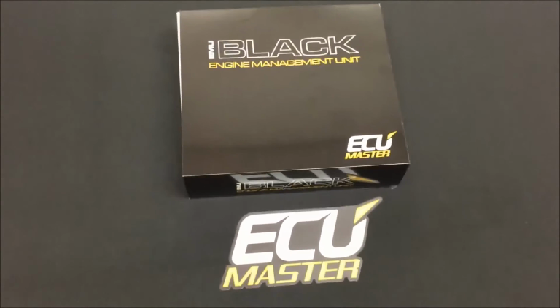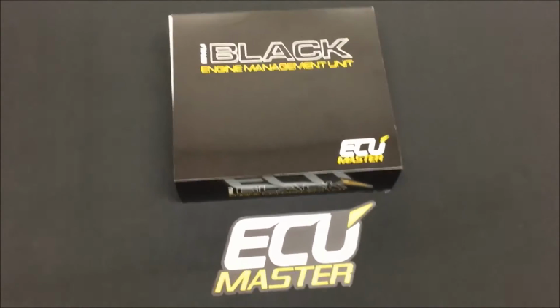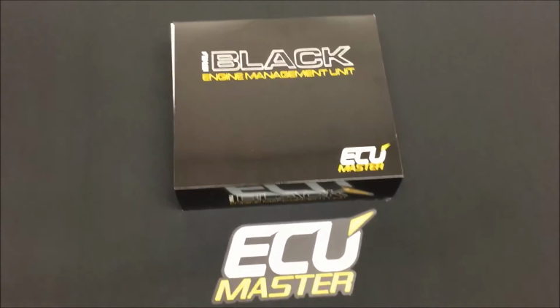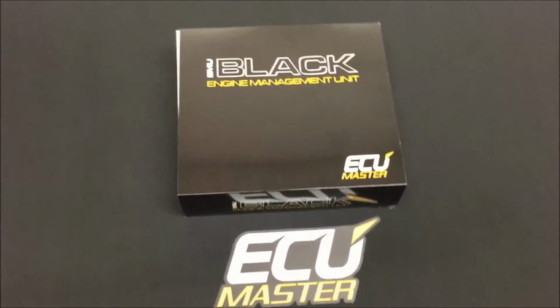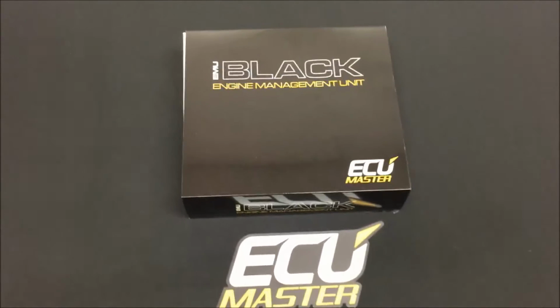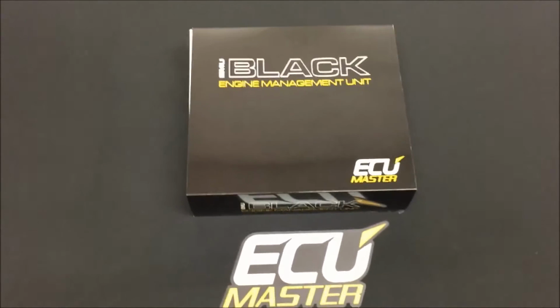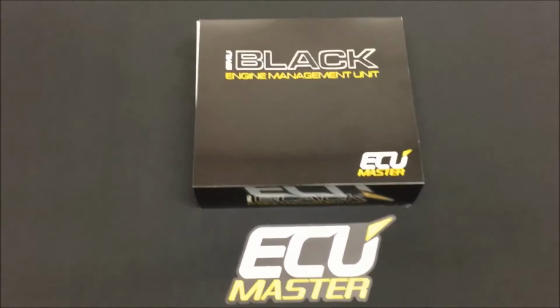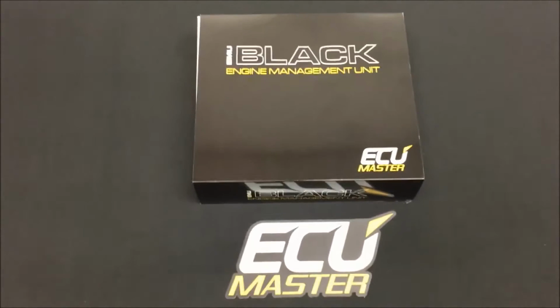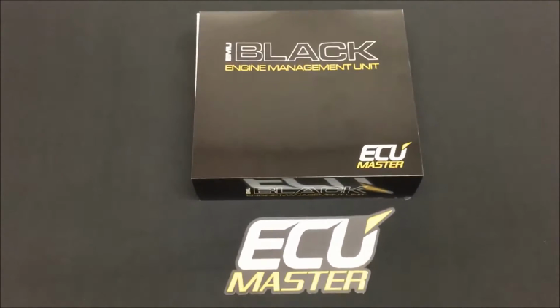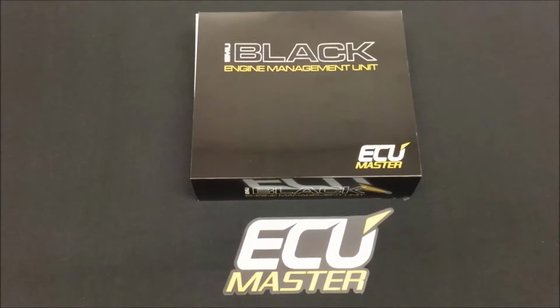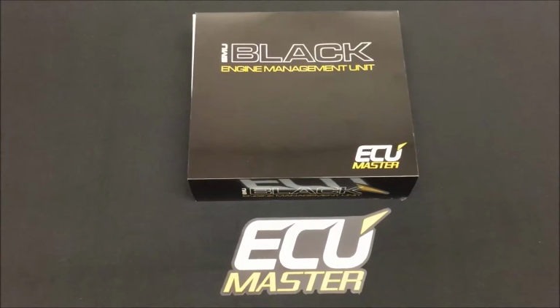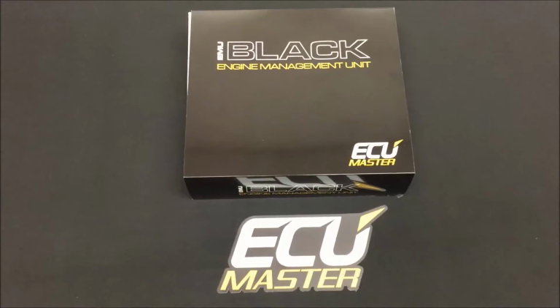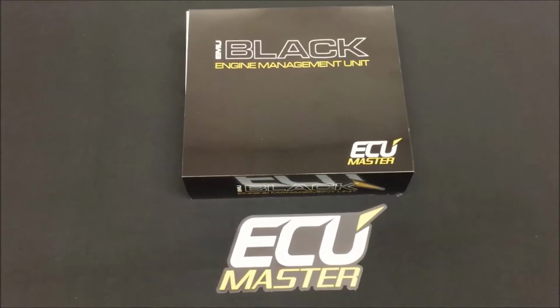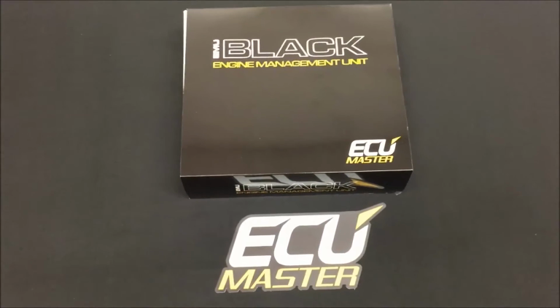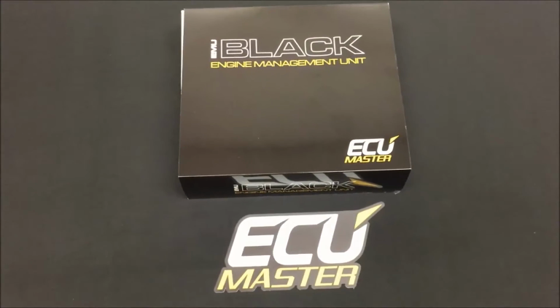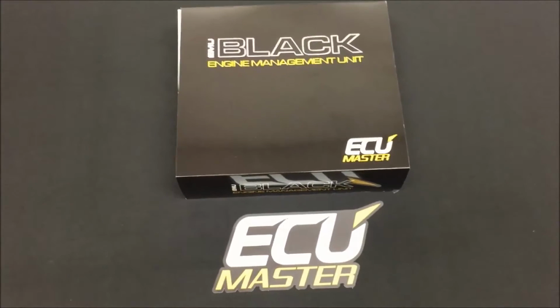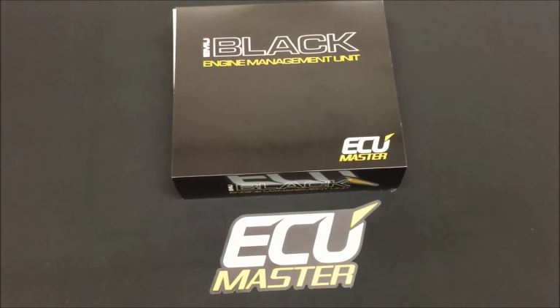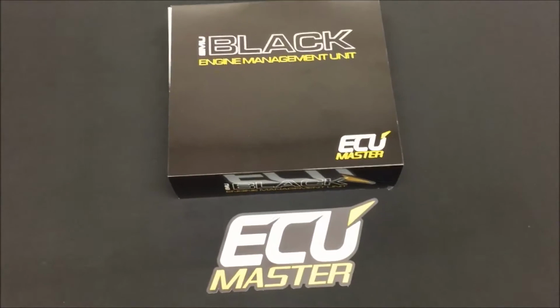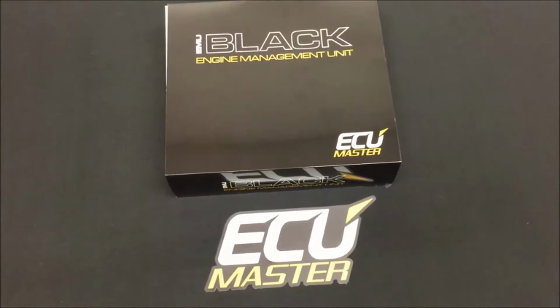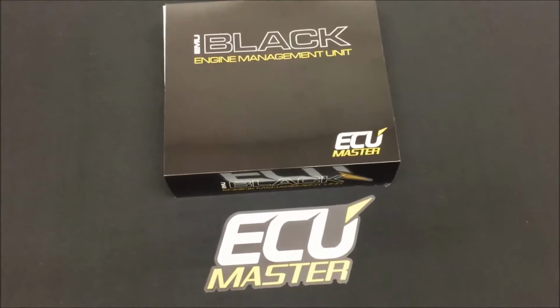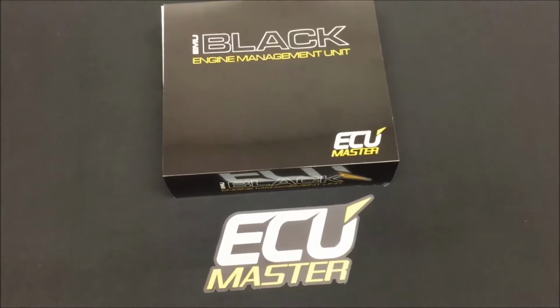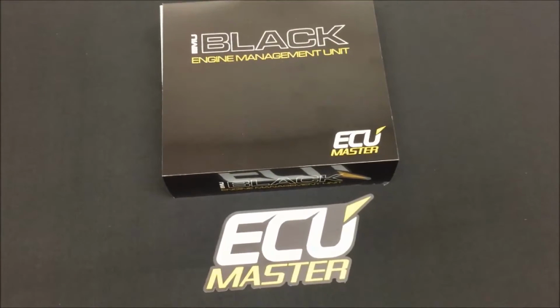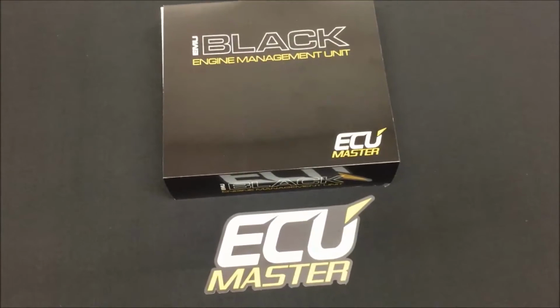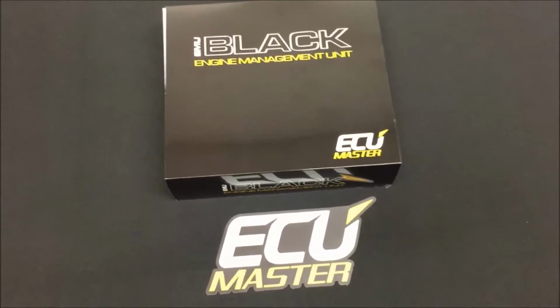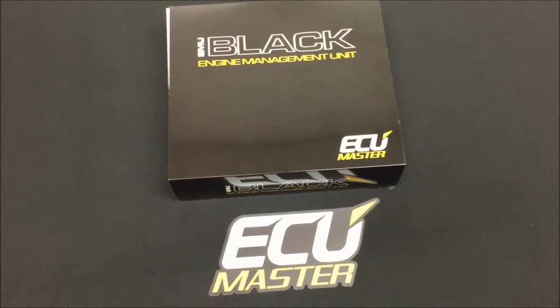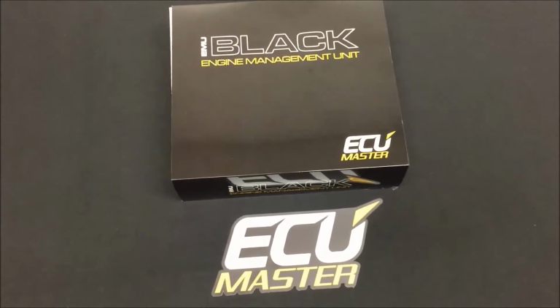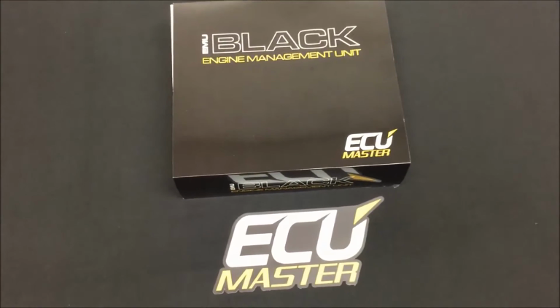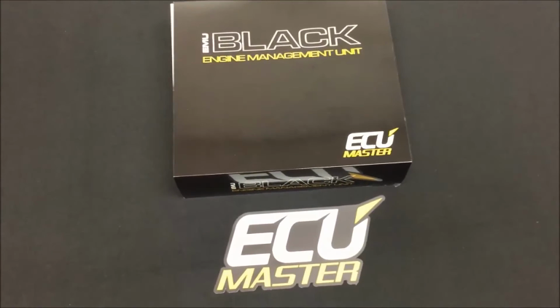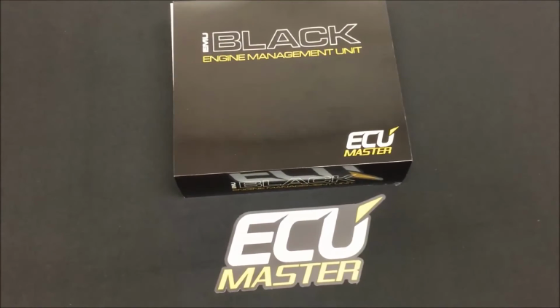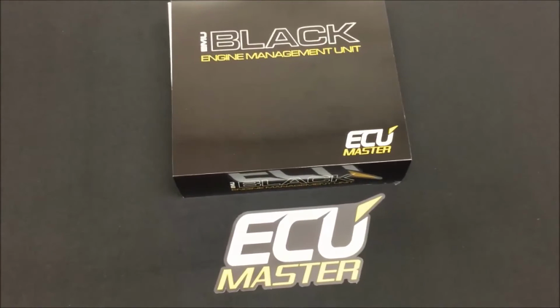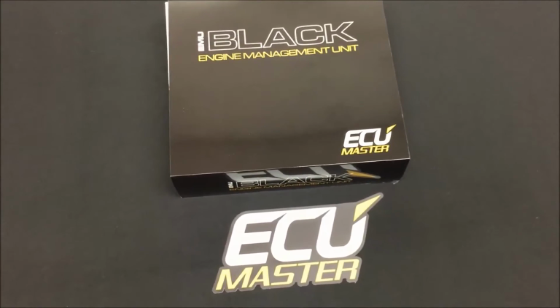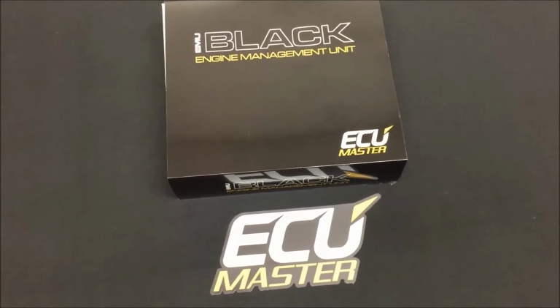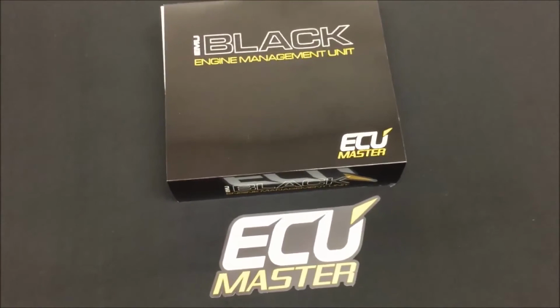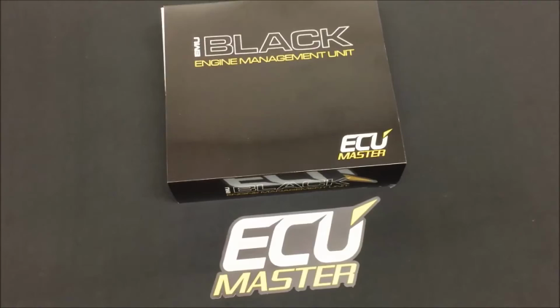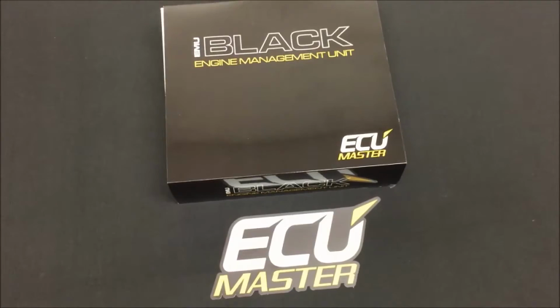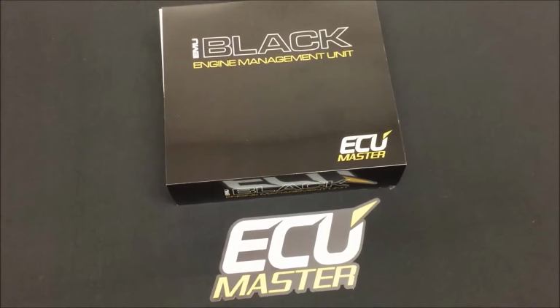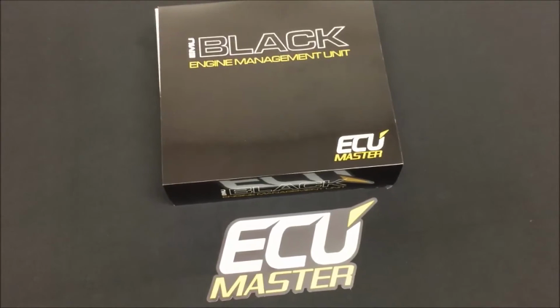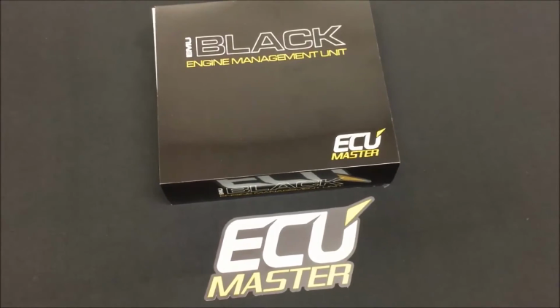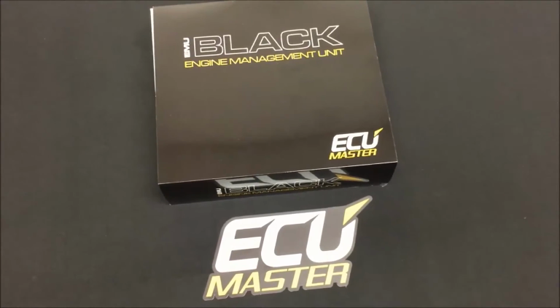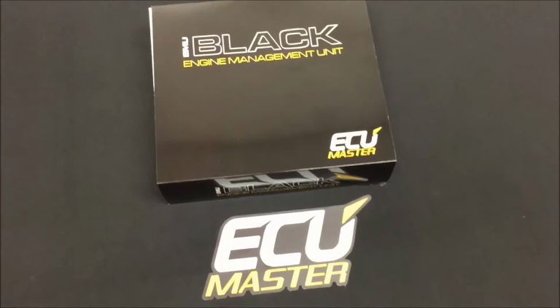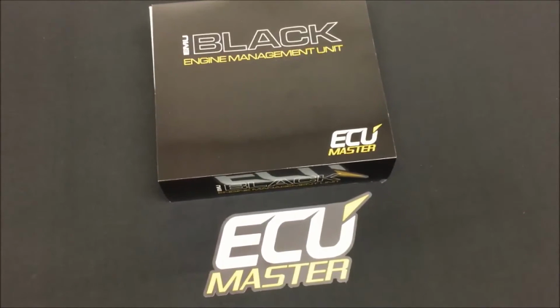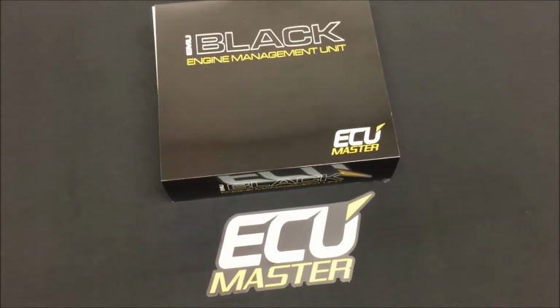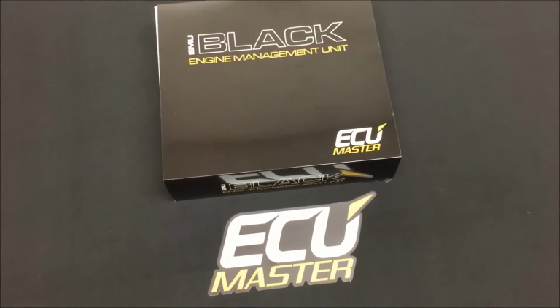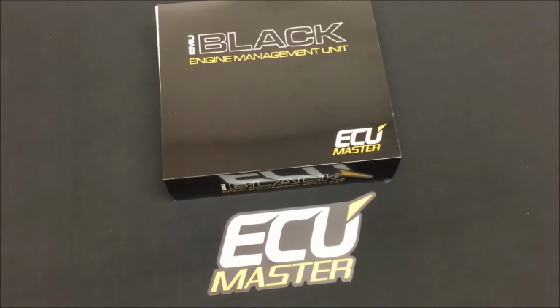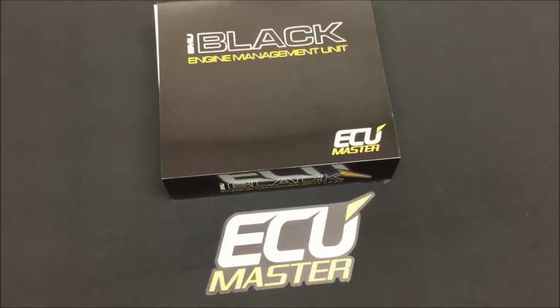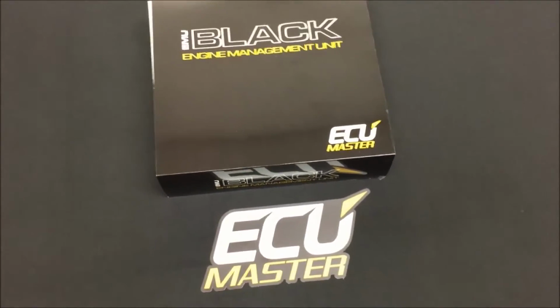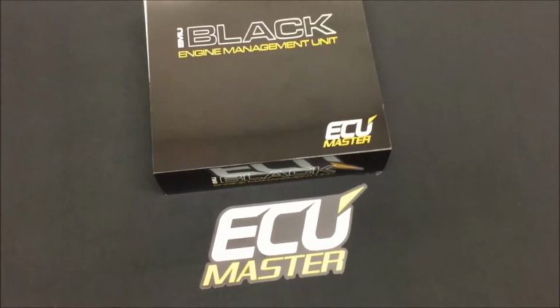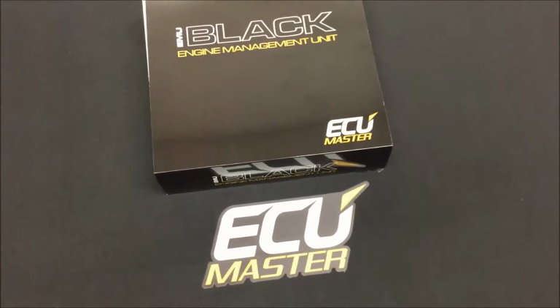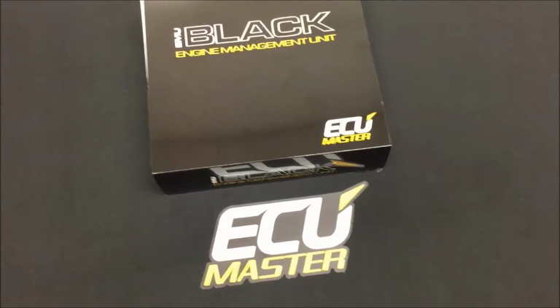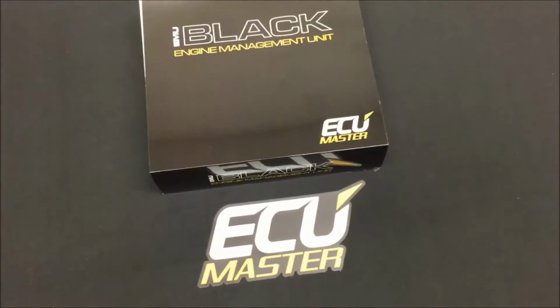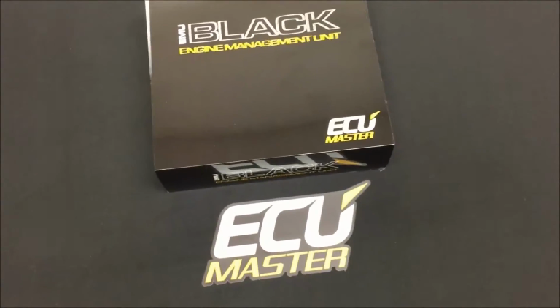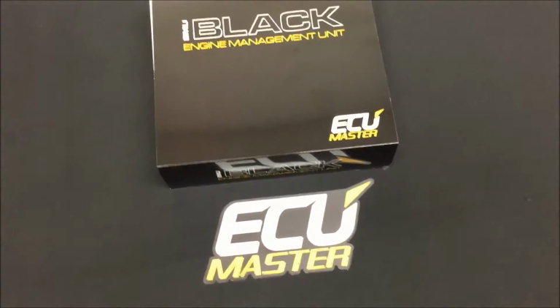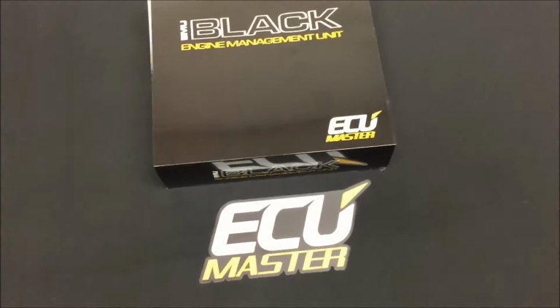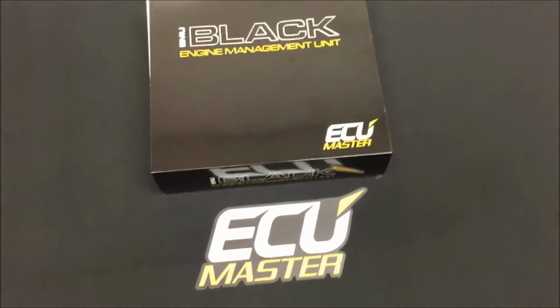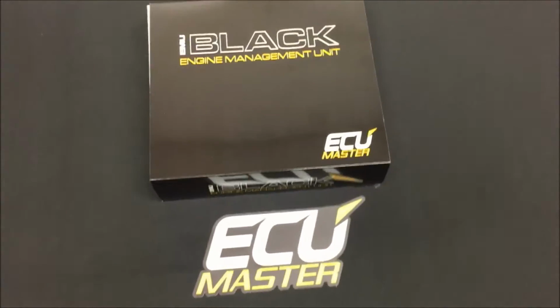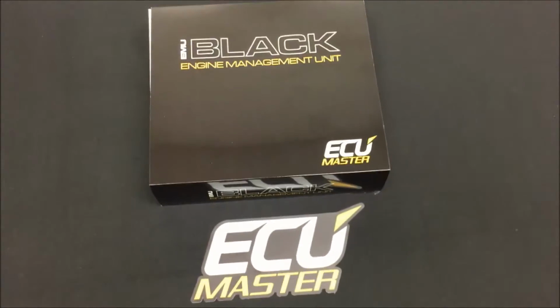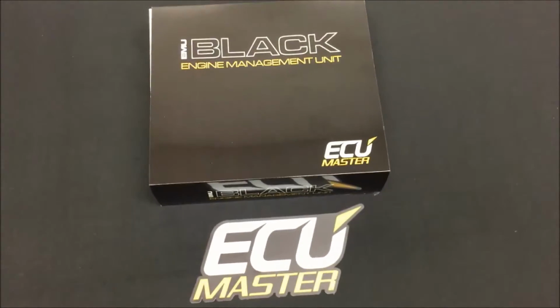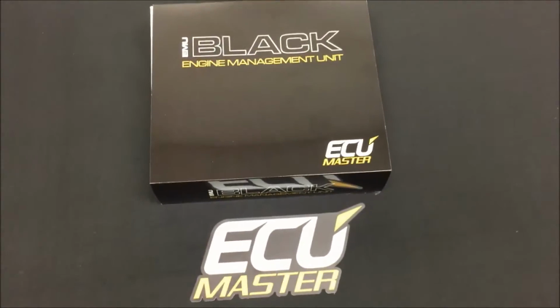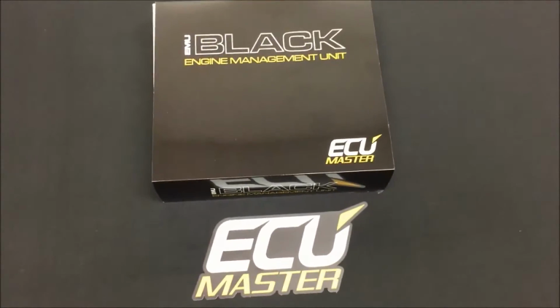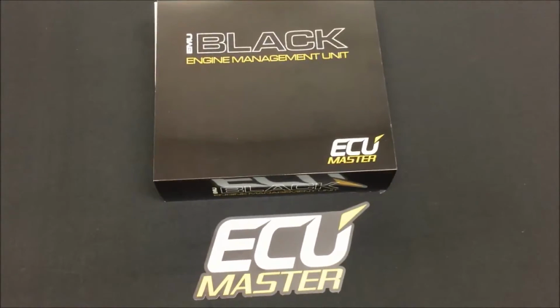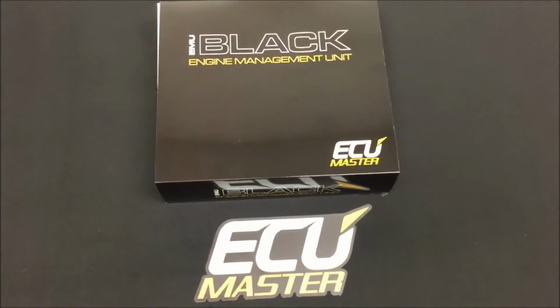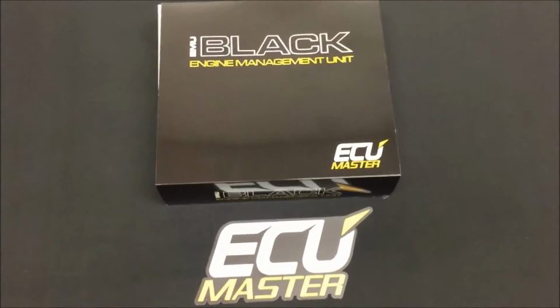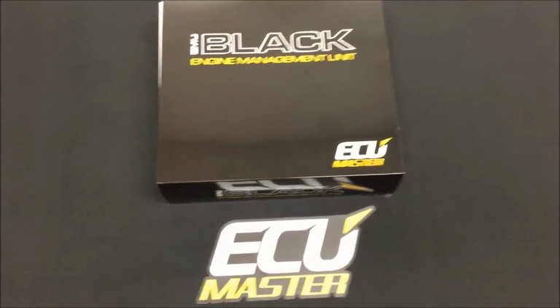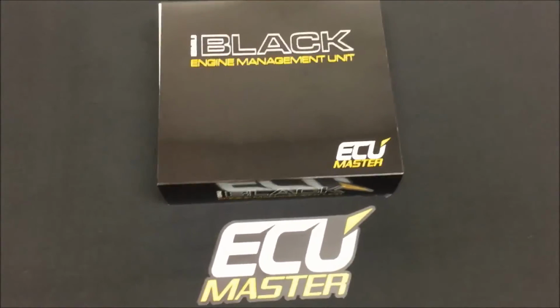It's Zach with the UC Master here. I just want to do a quick unboxing video. We've got our stock of EMU Black engine management units in stock now.